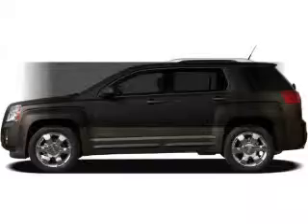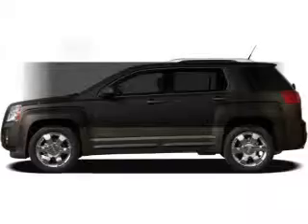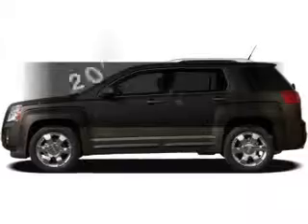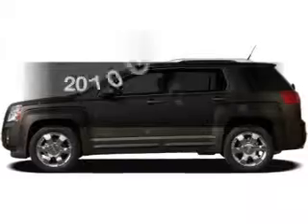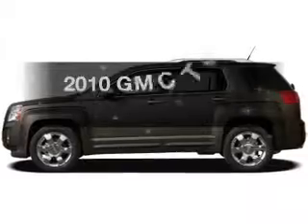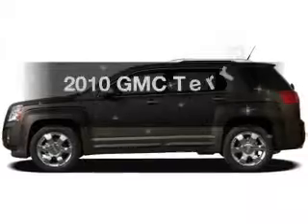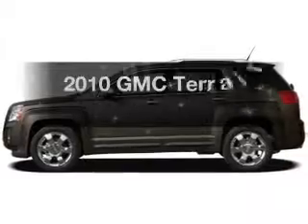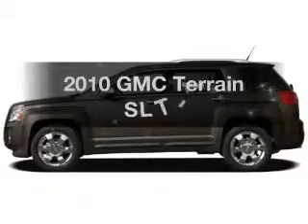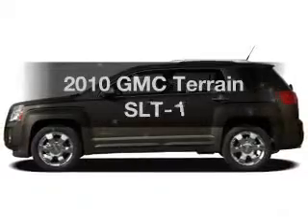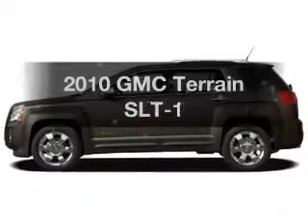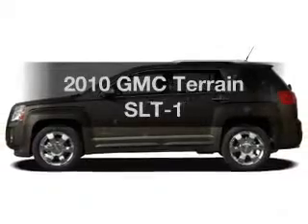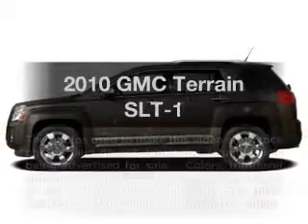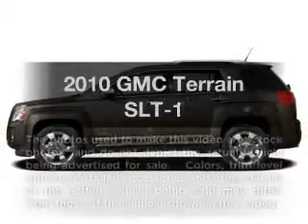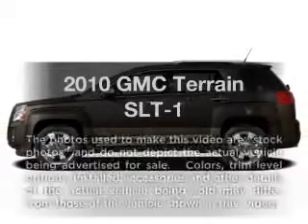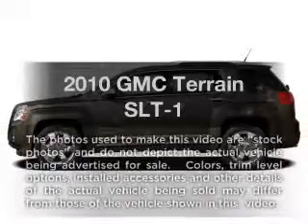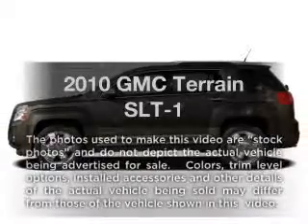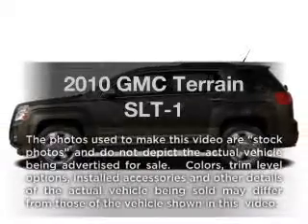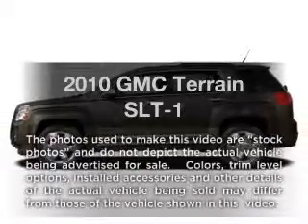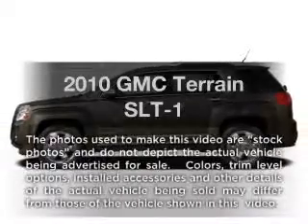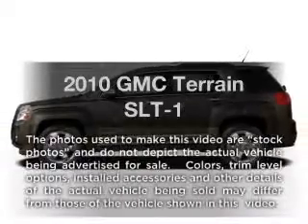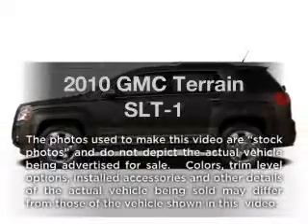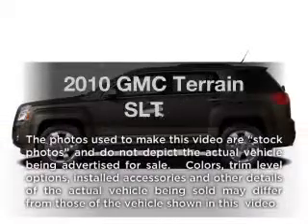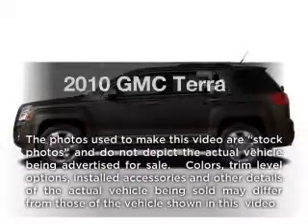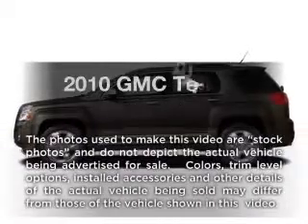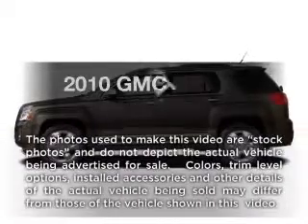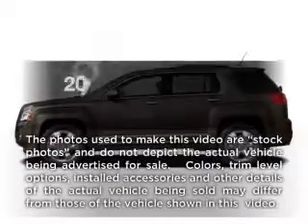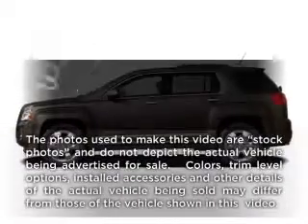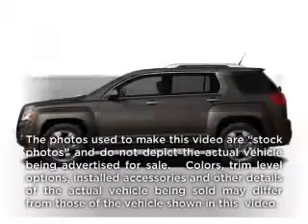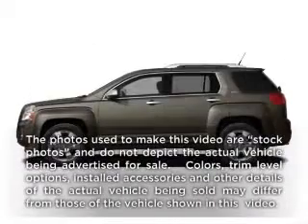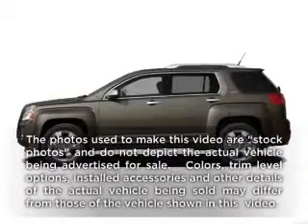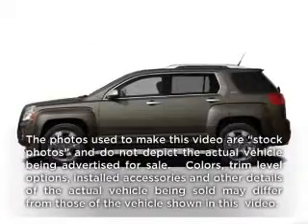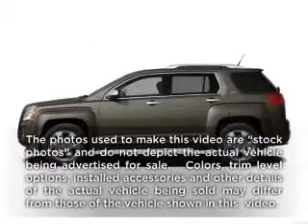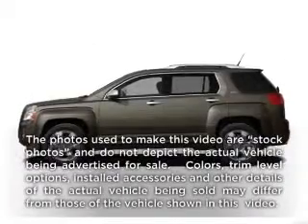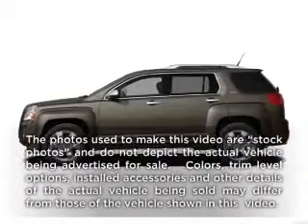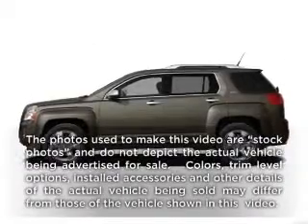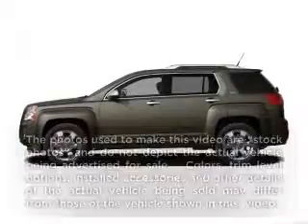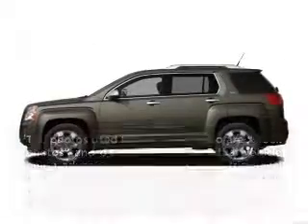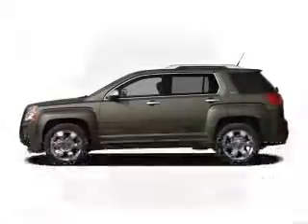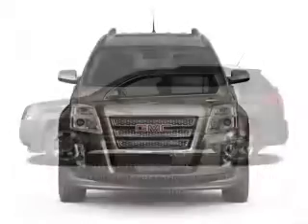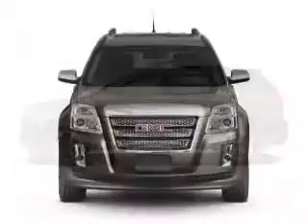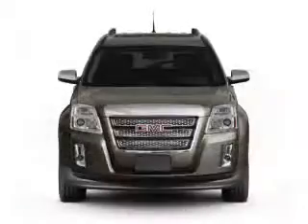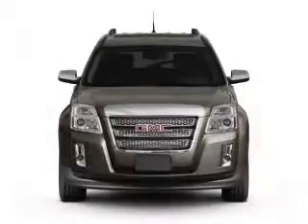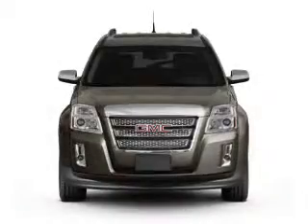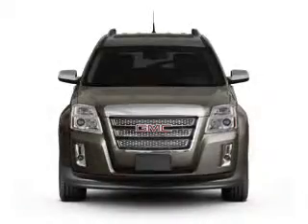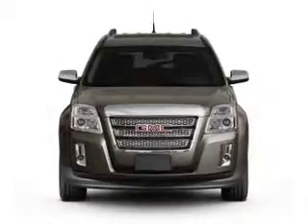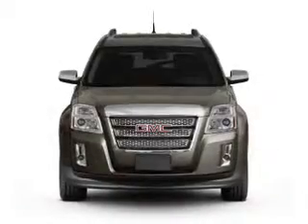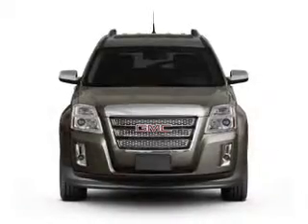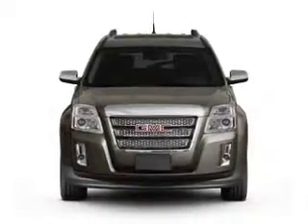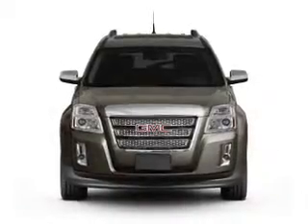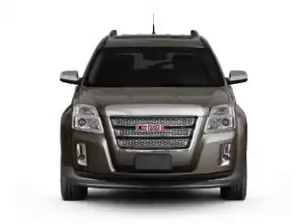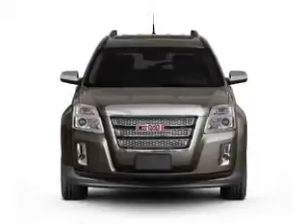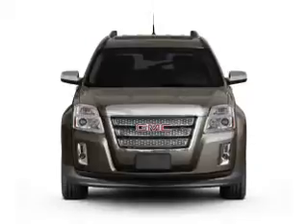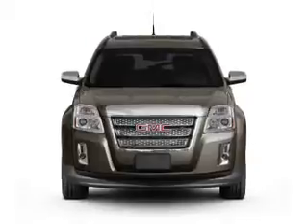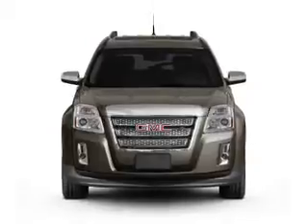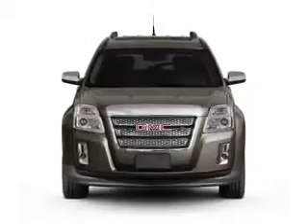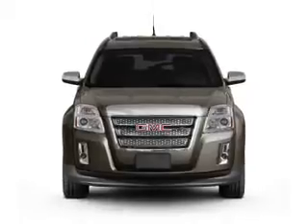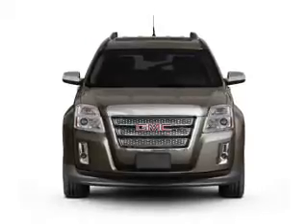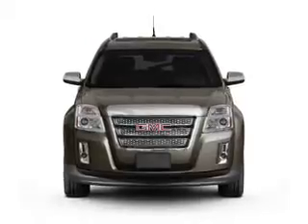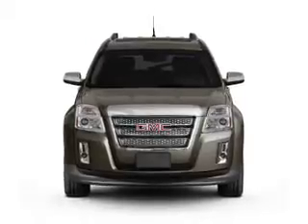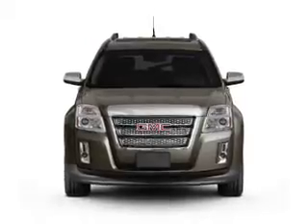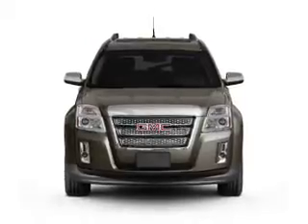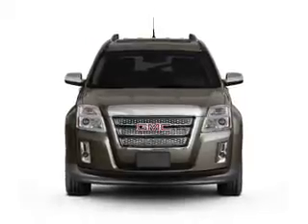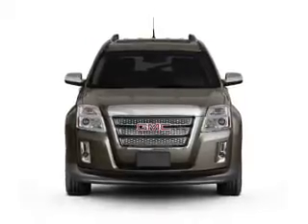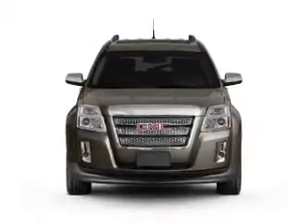Imagine yourself in this 2010 GMC Terrain. If you're looking for a first-rate auto, this one could be yours today.